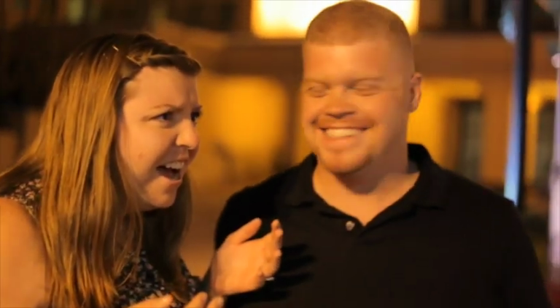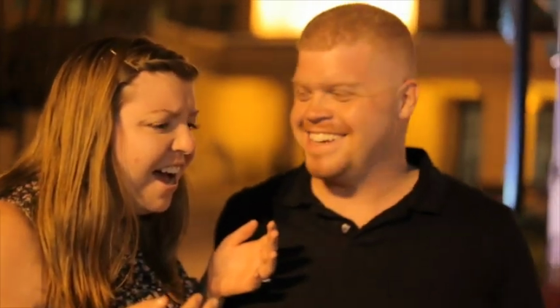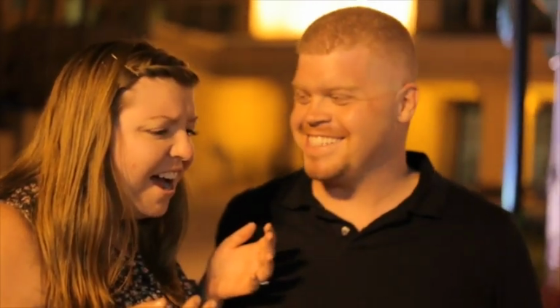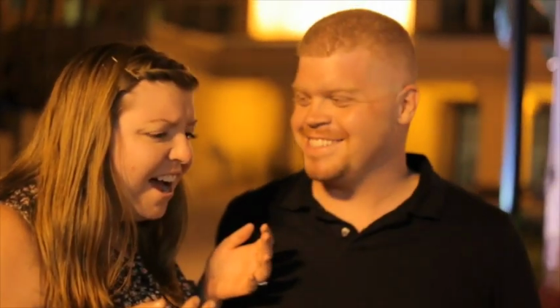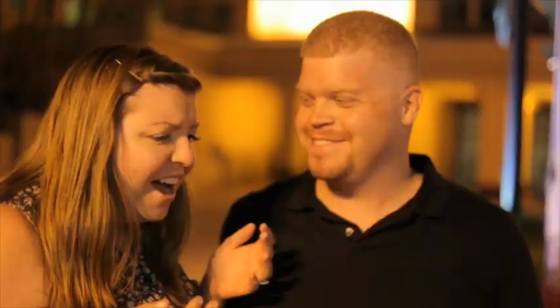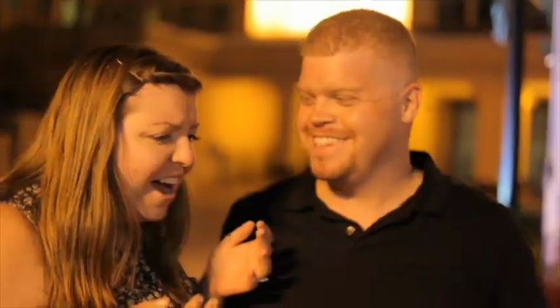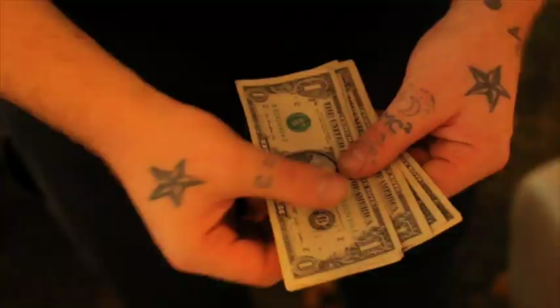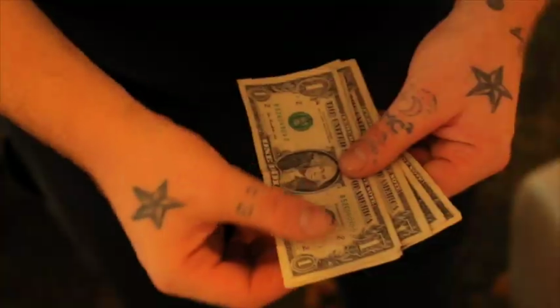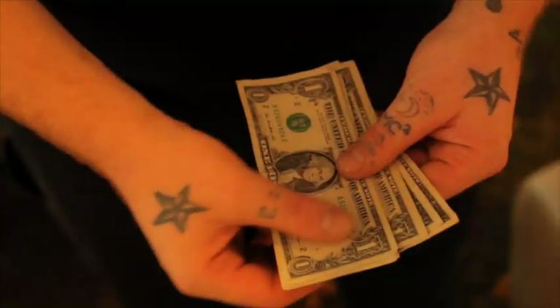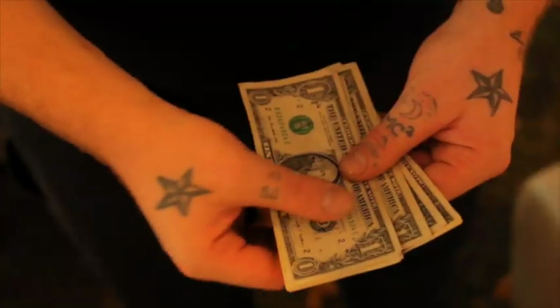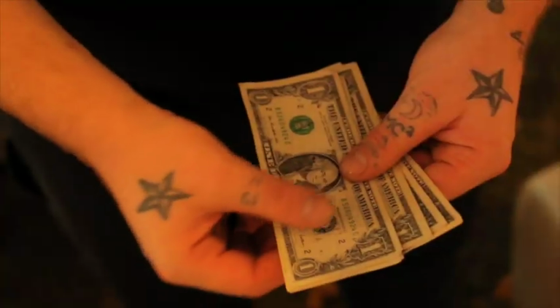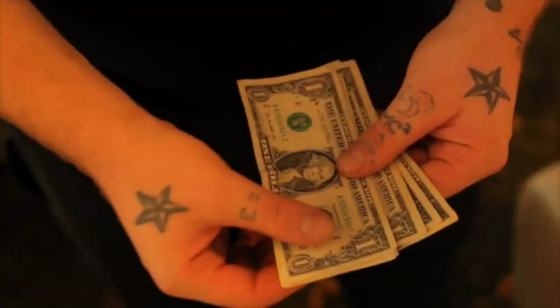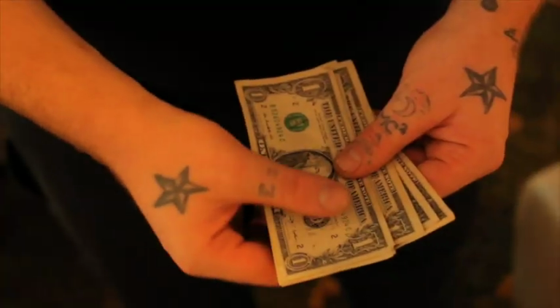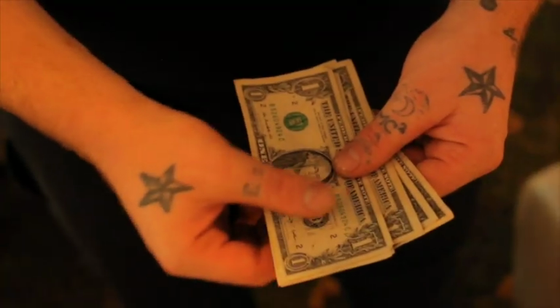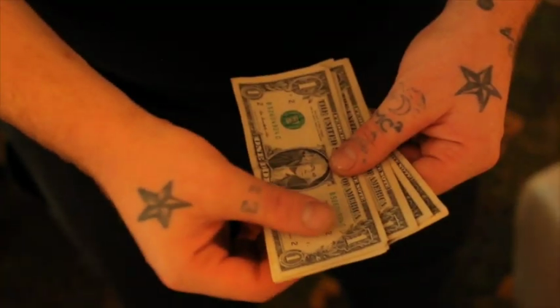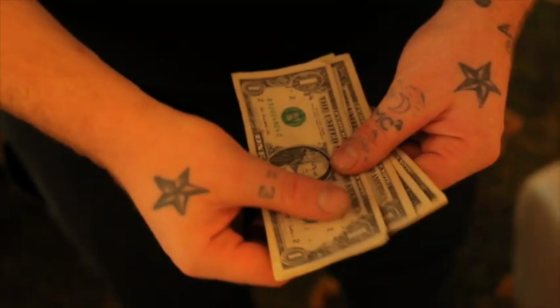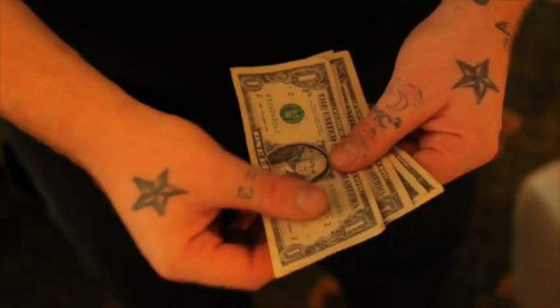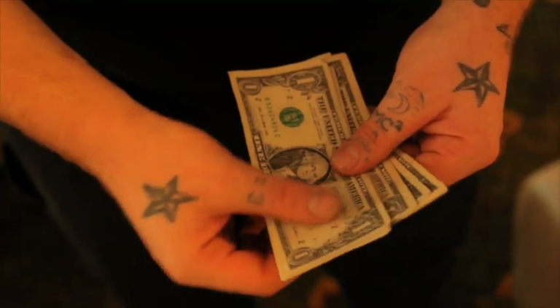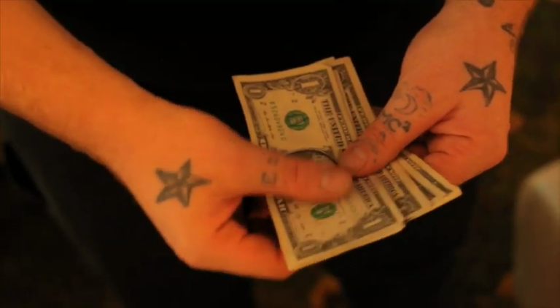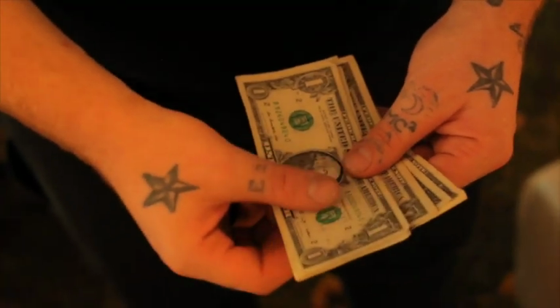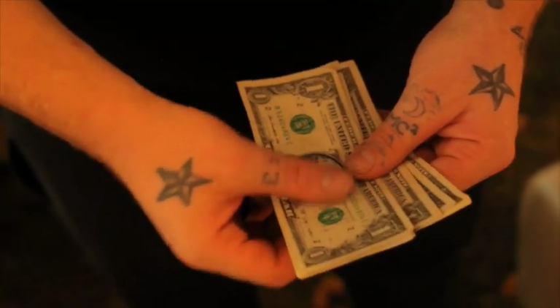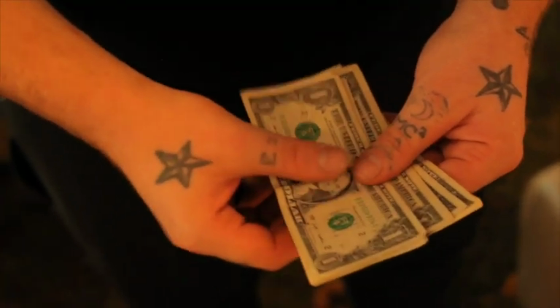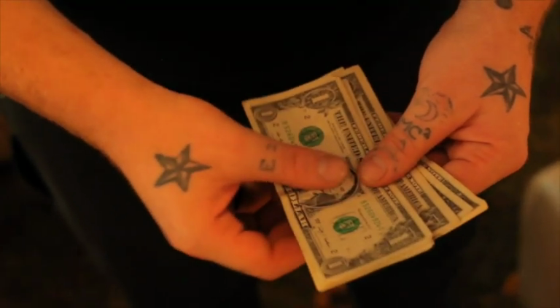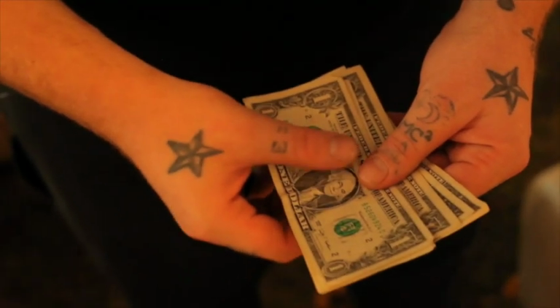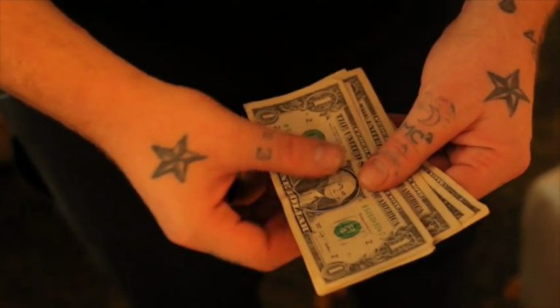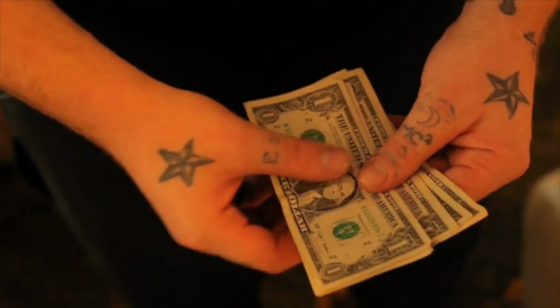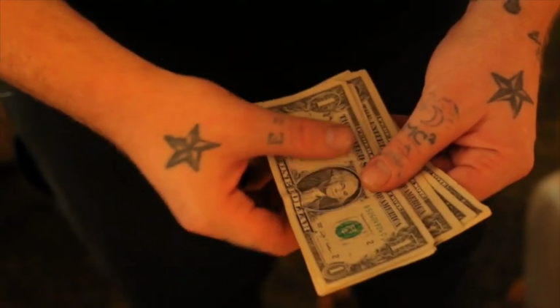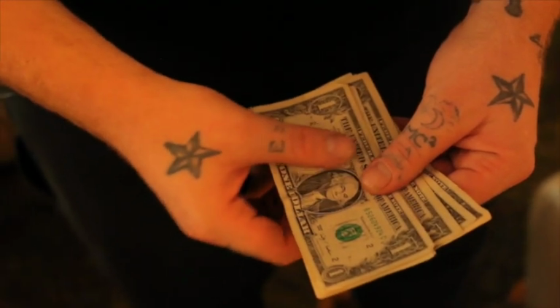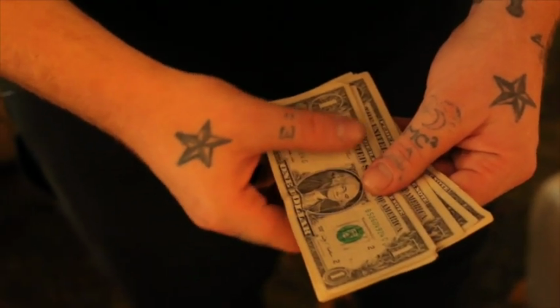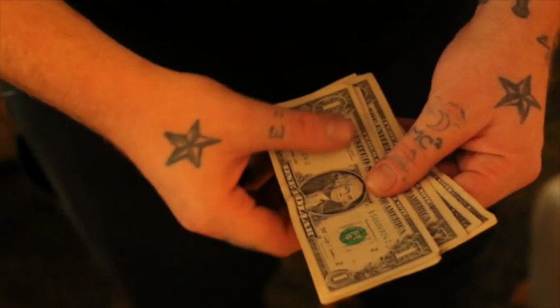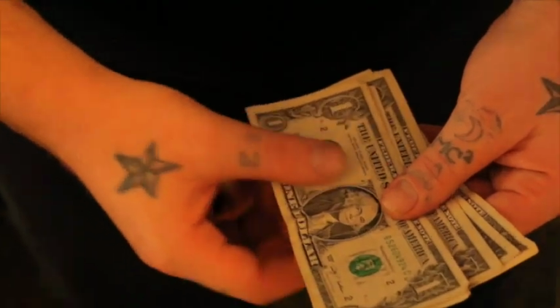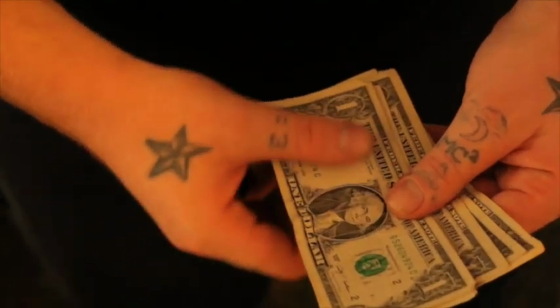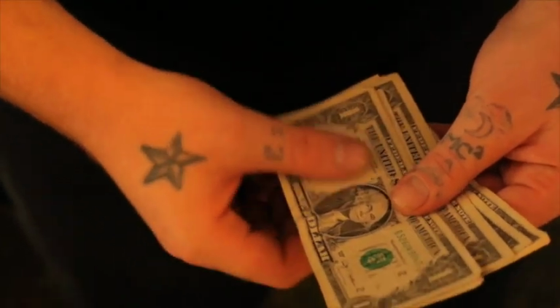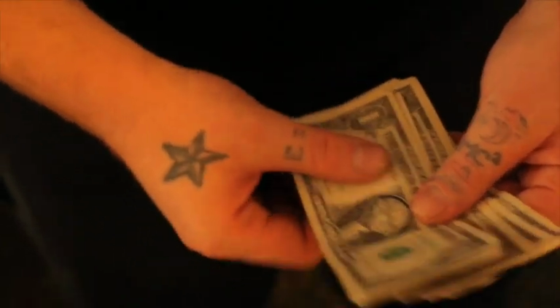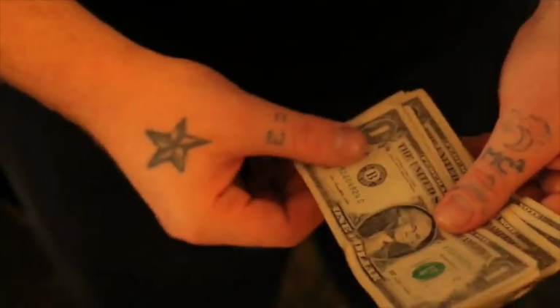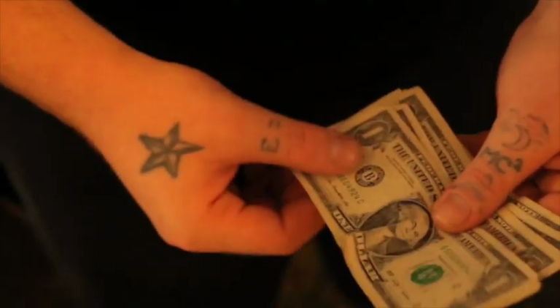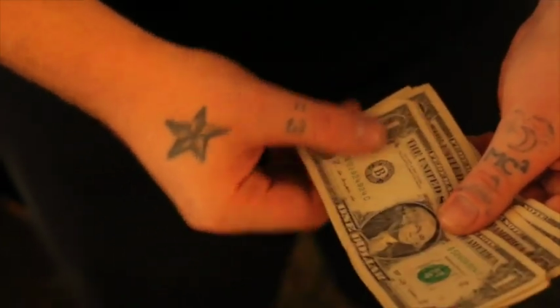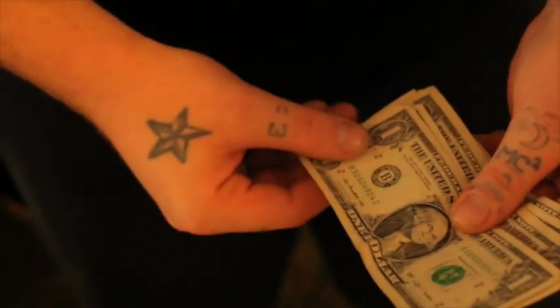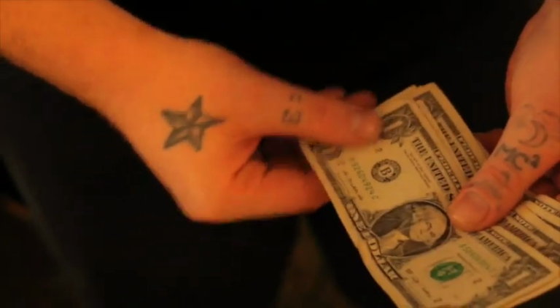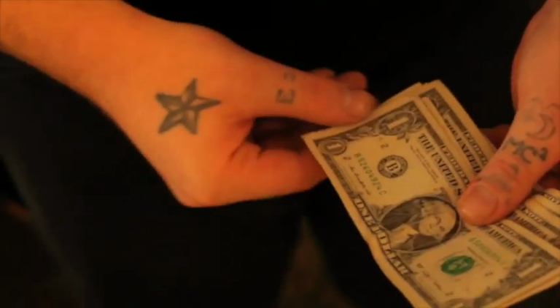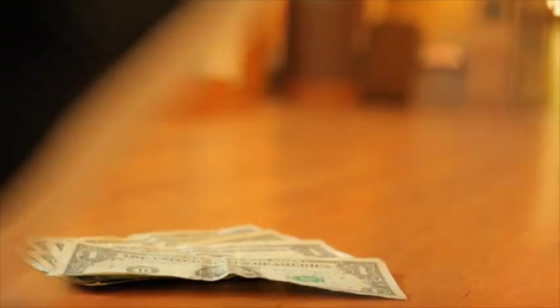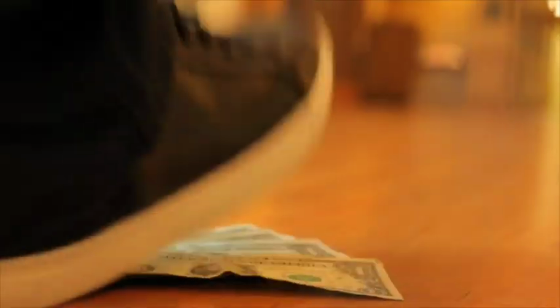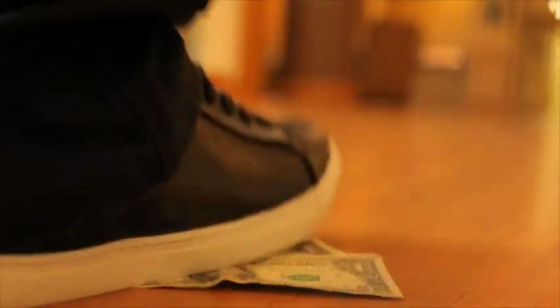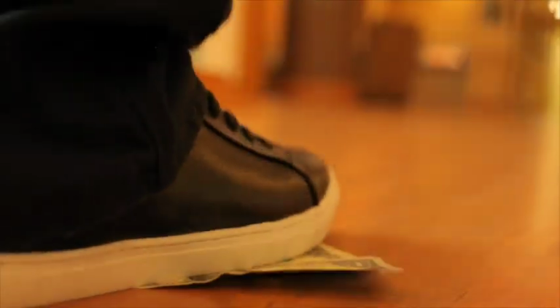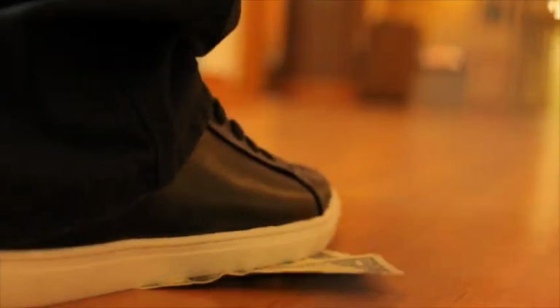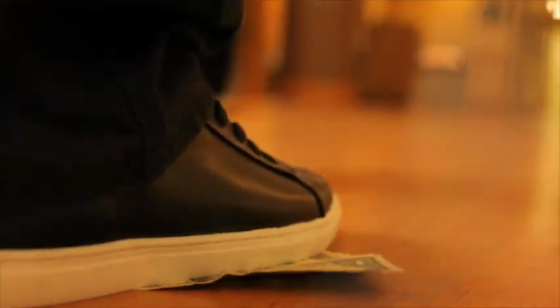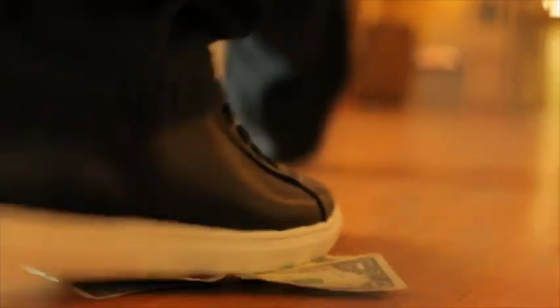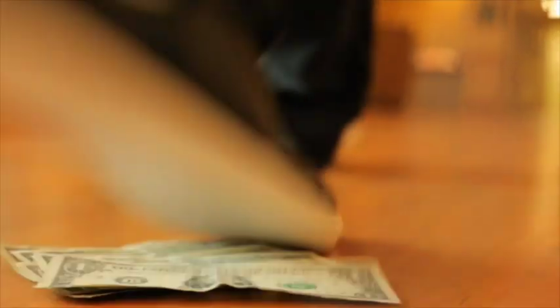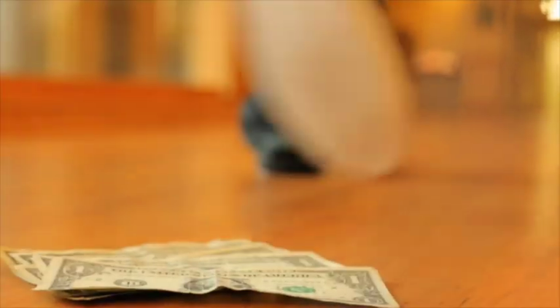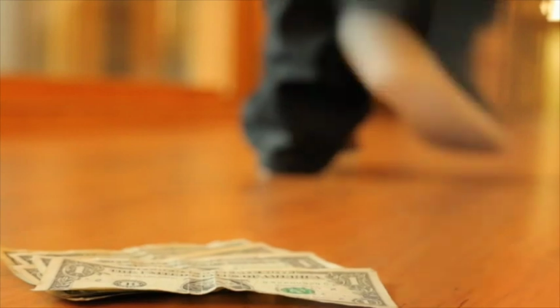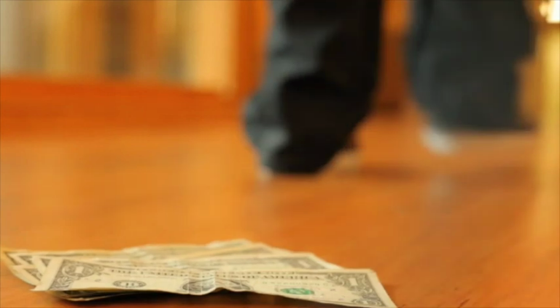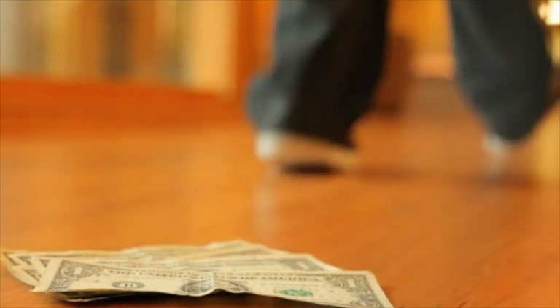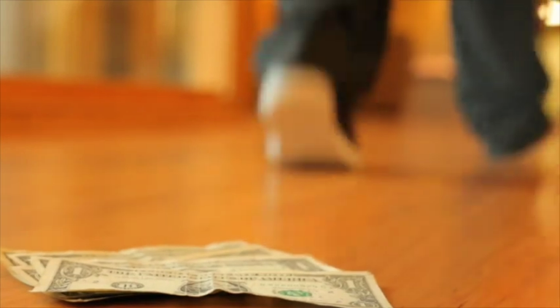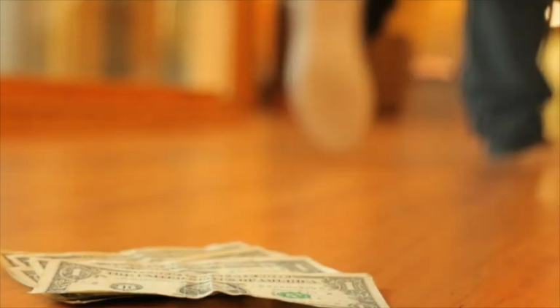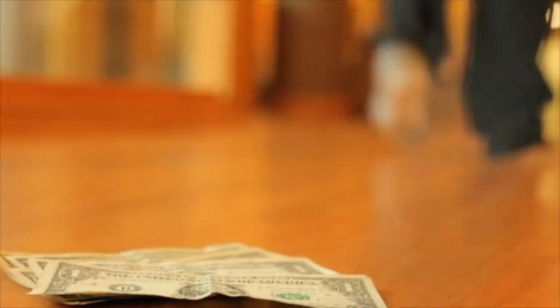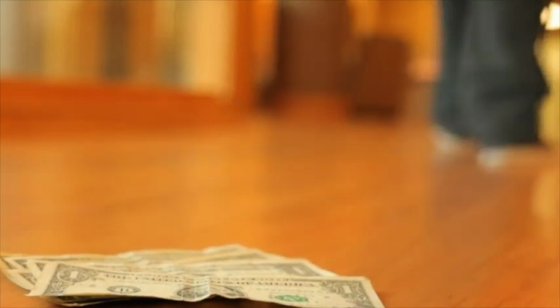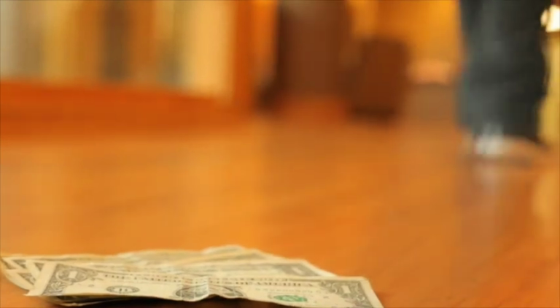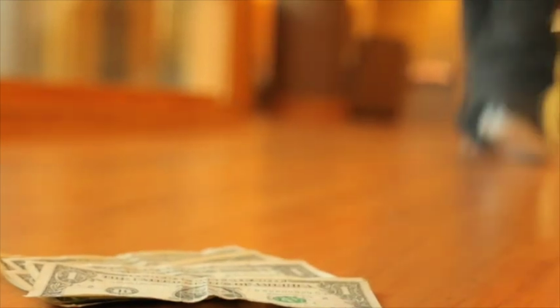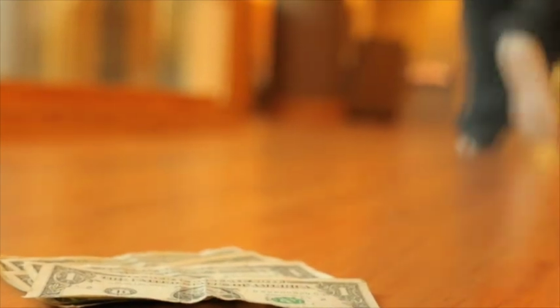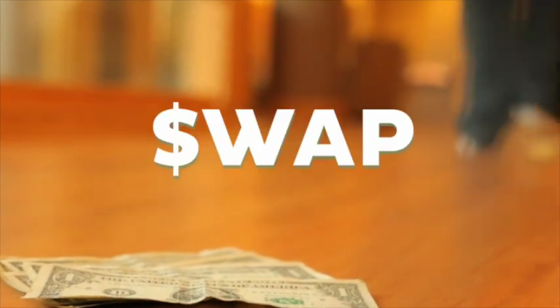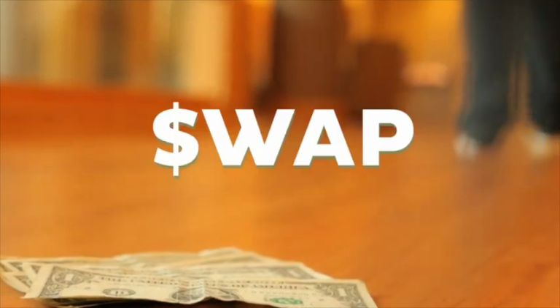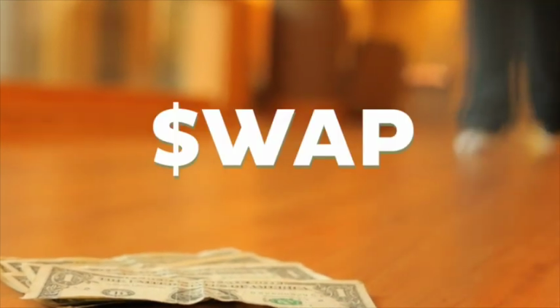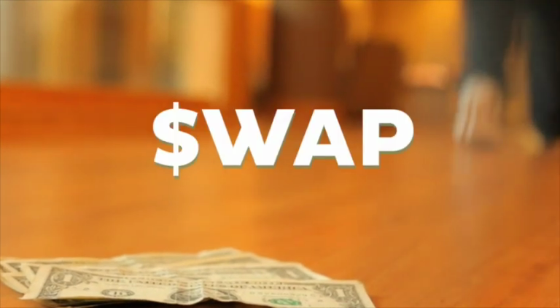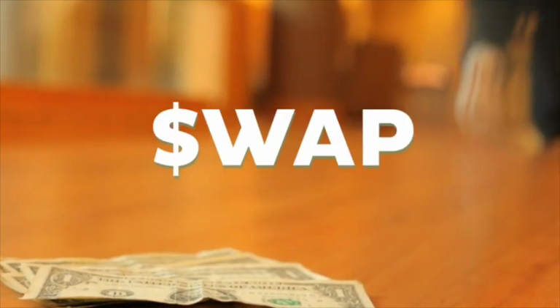That's awesome. I'm Nicholas Lawrence and that was SWAT.